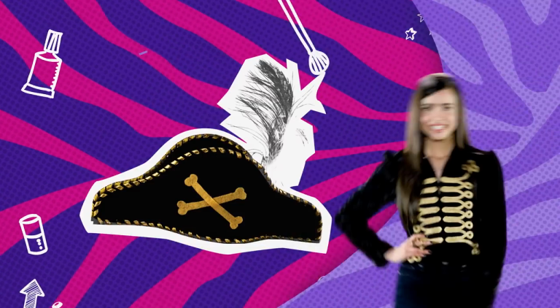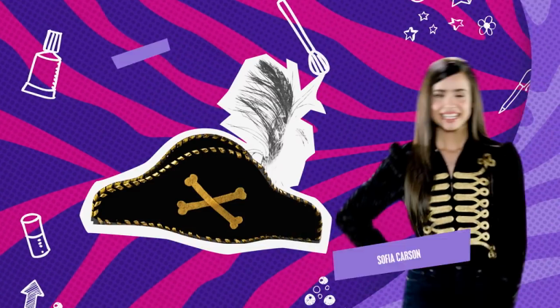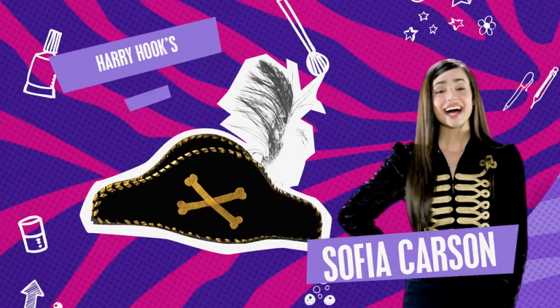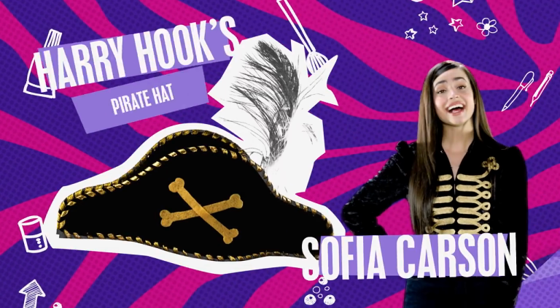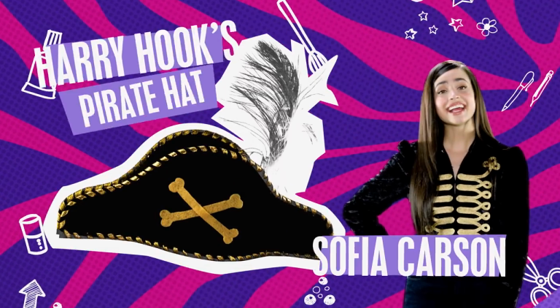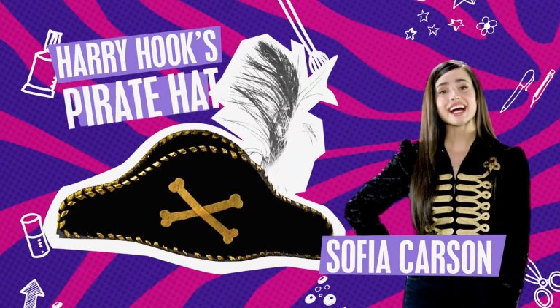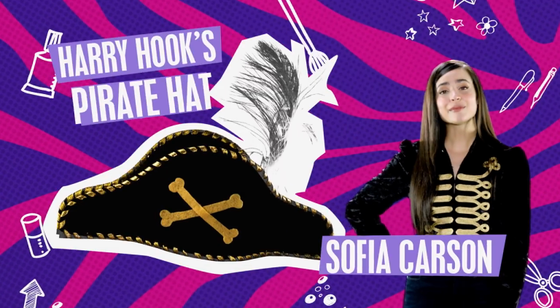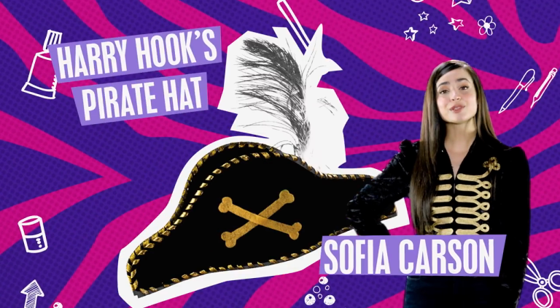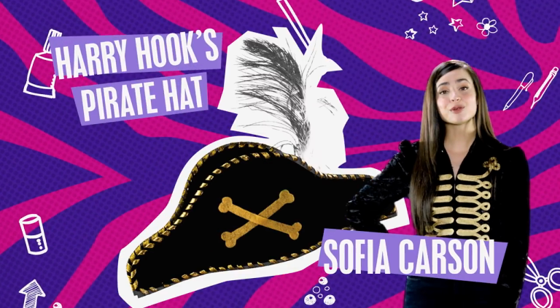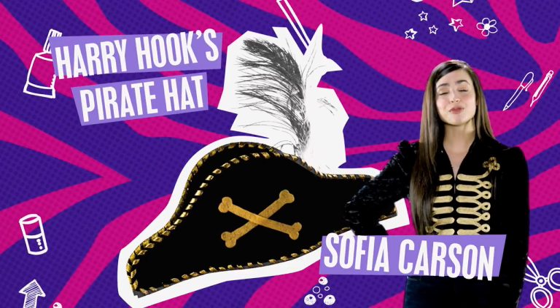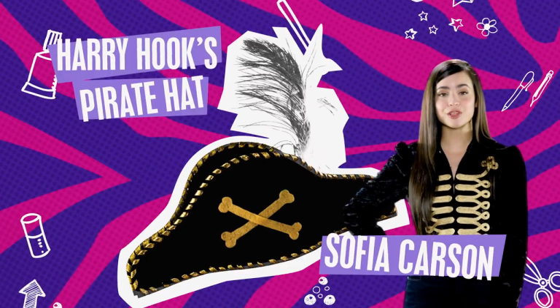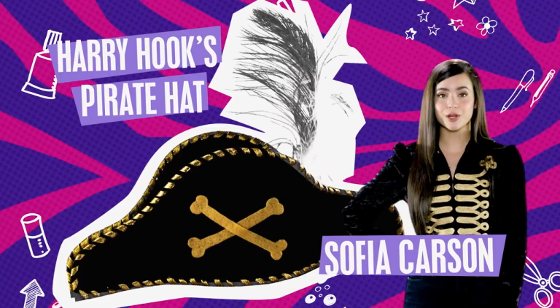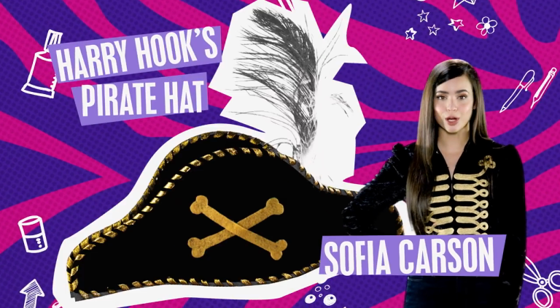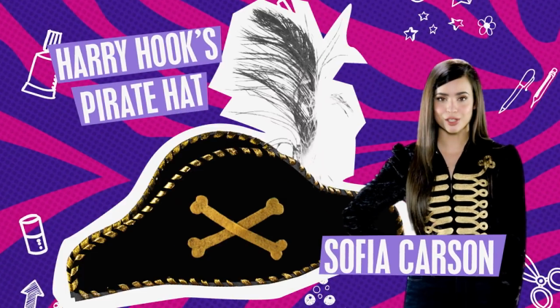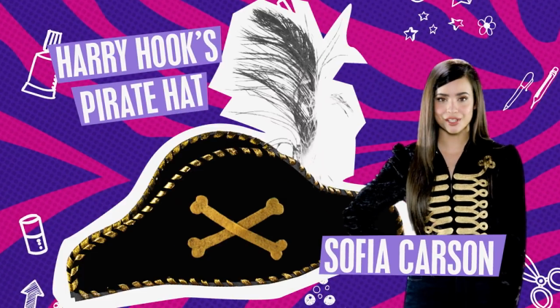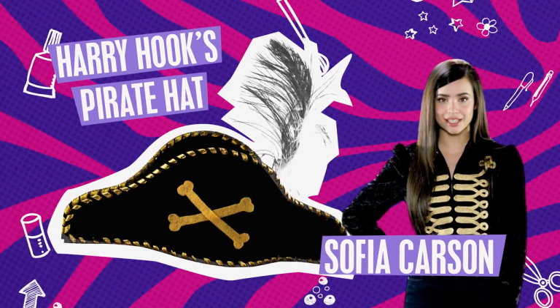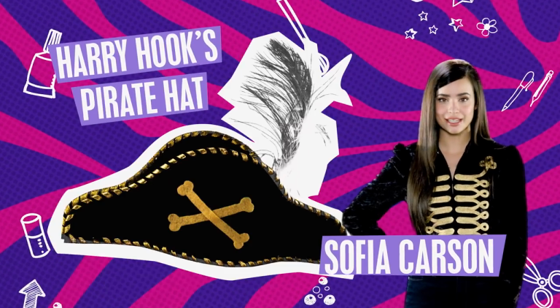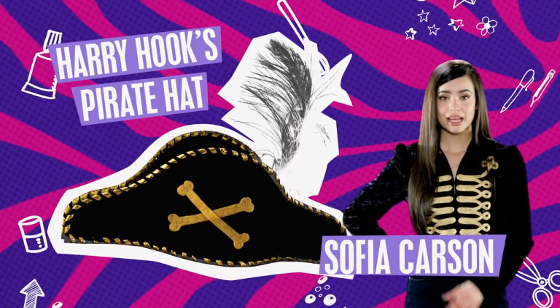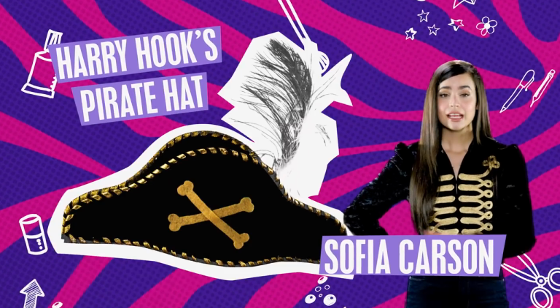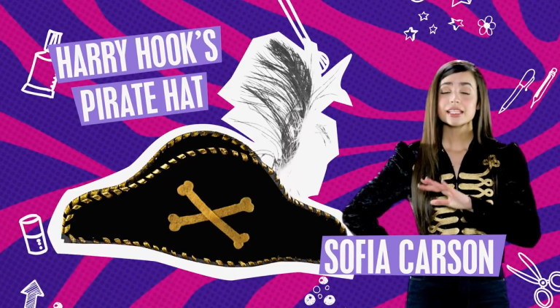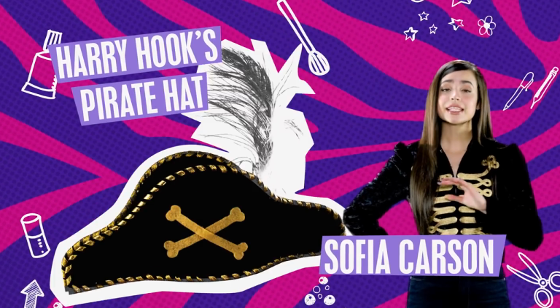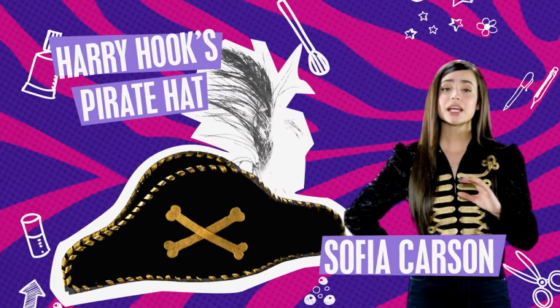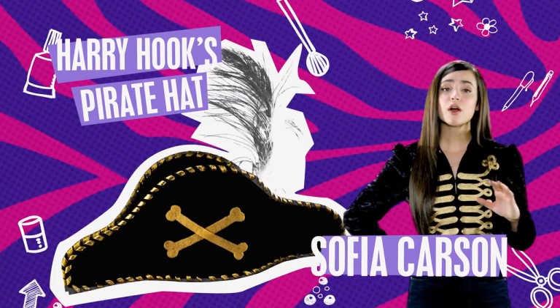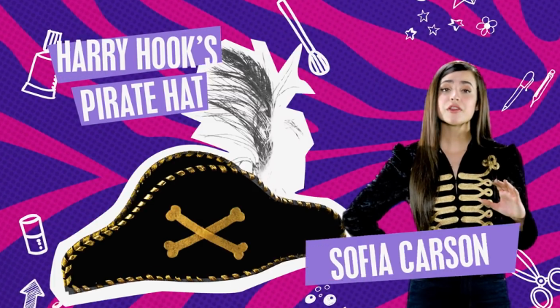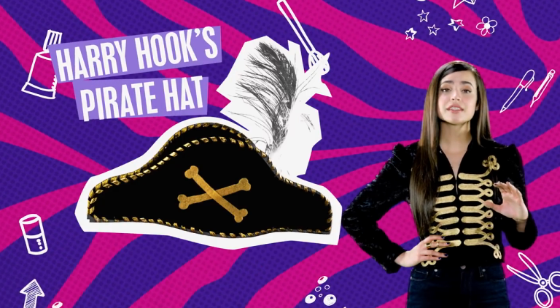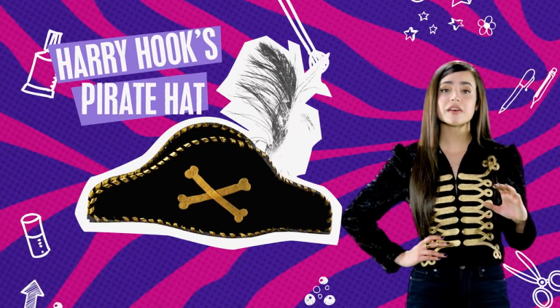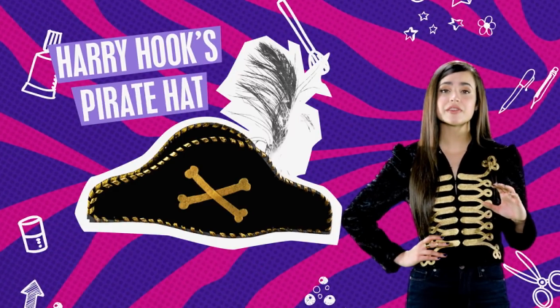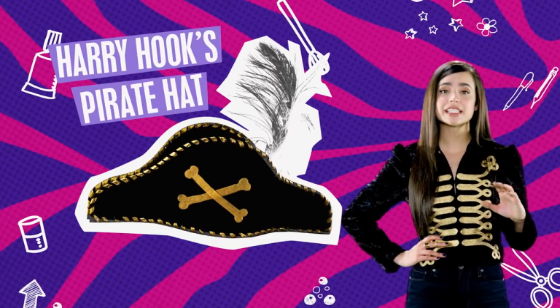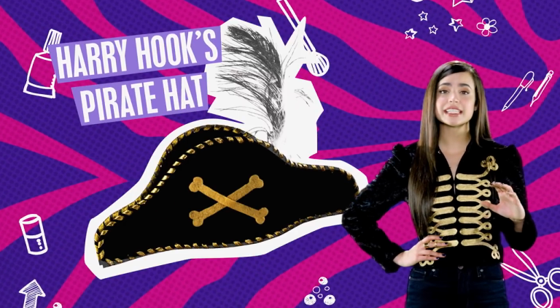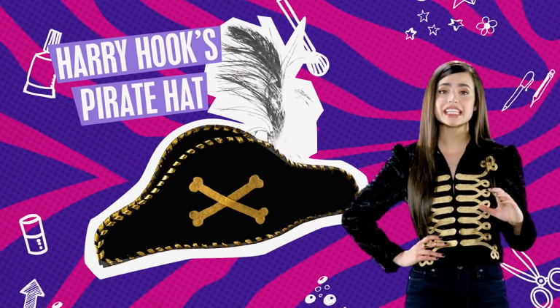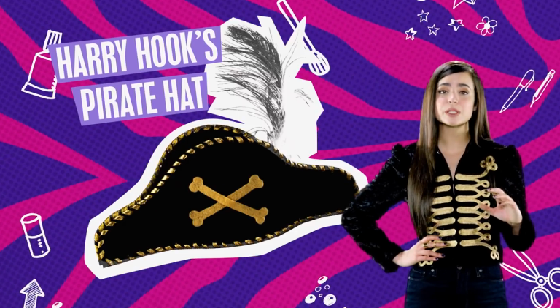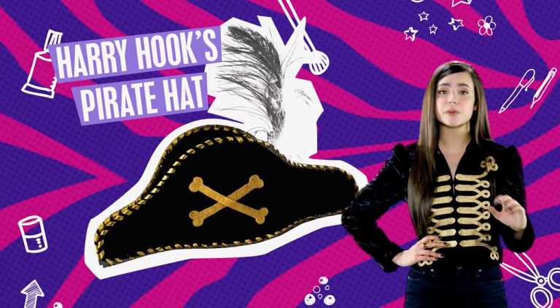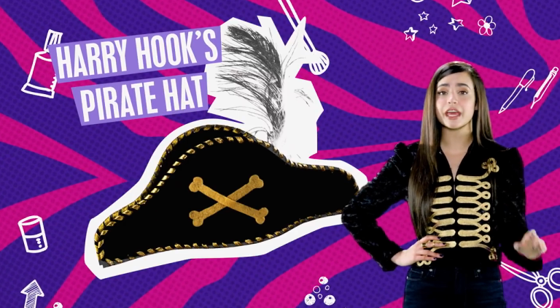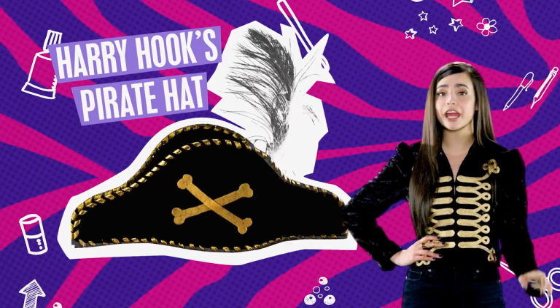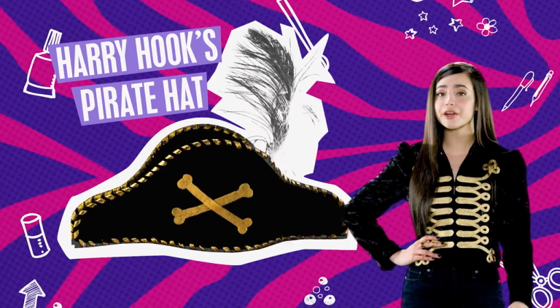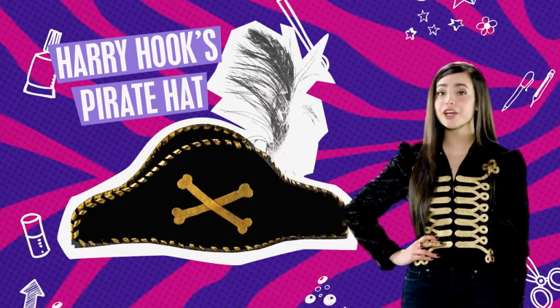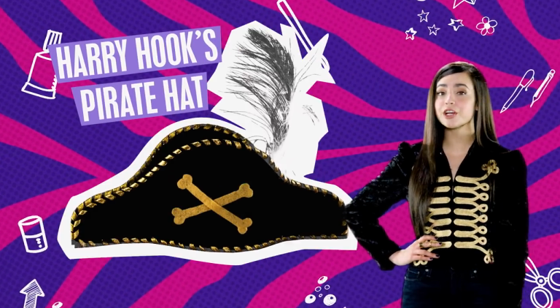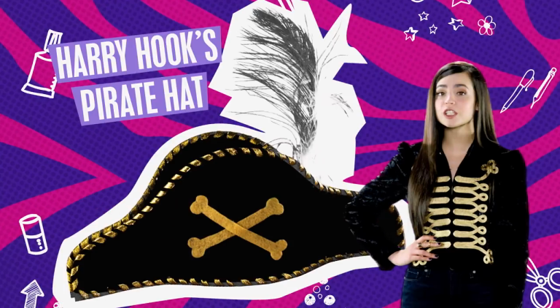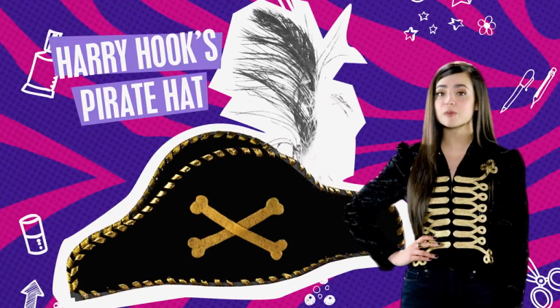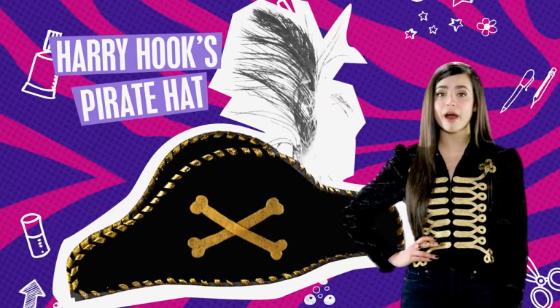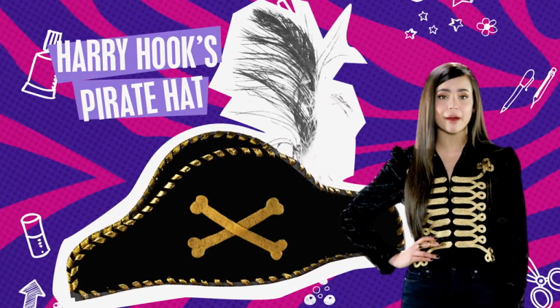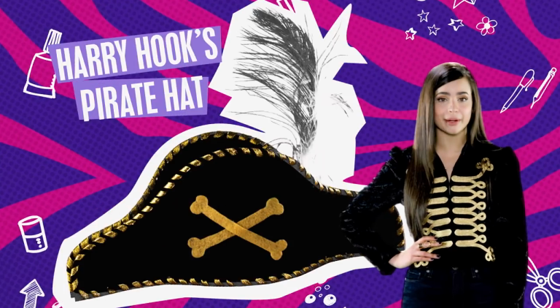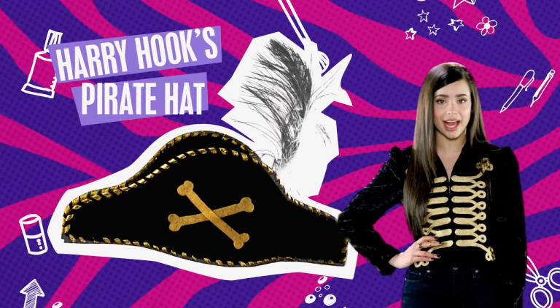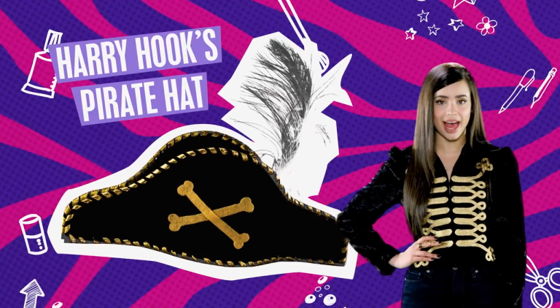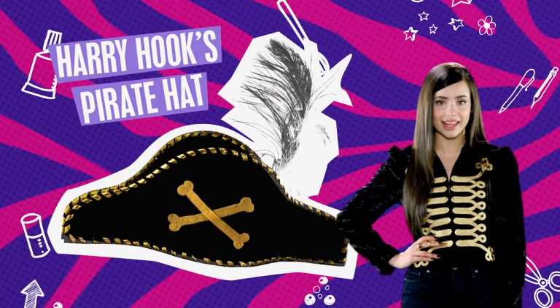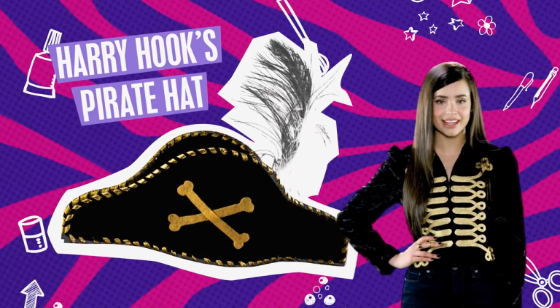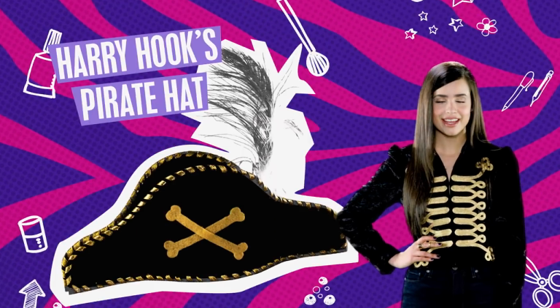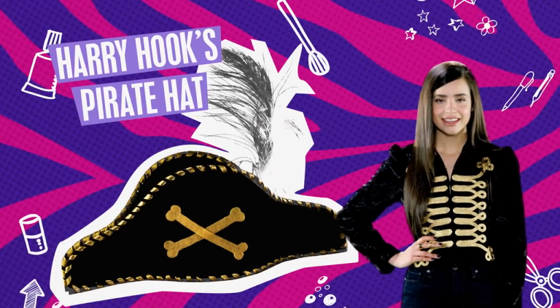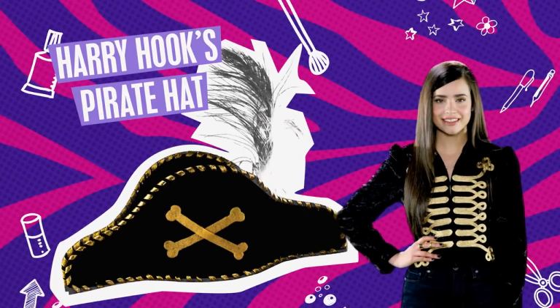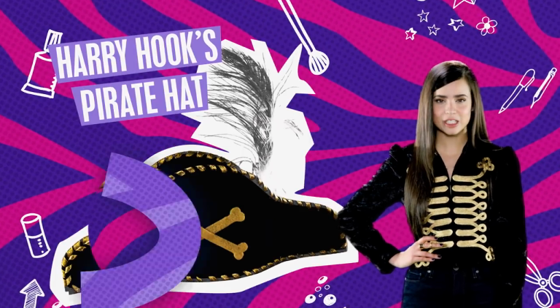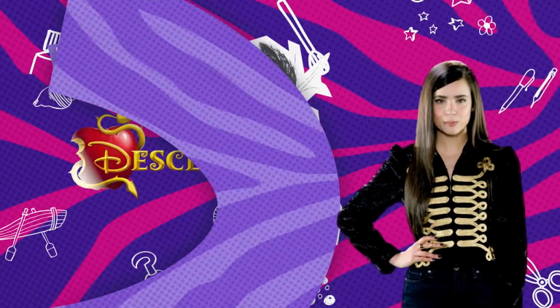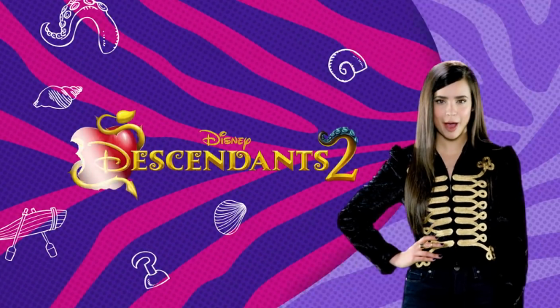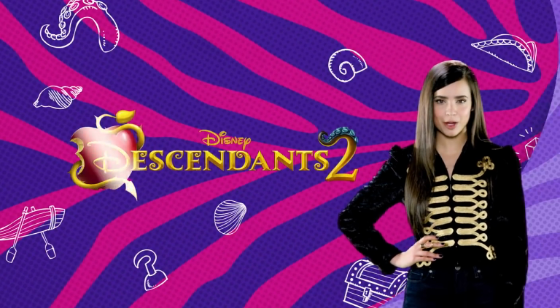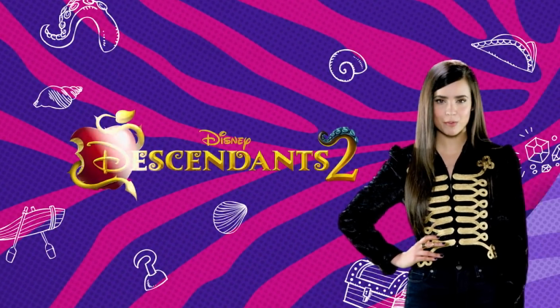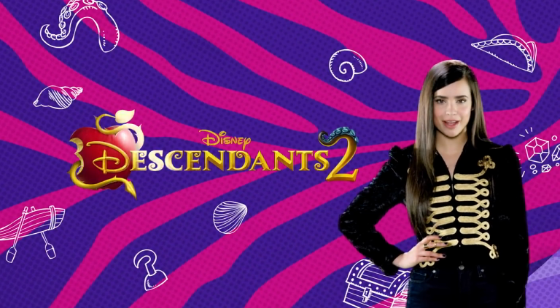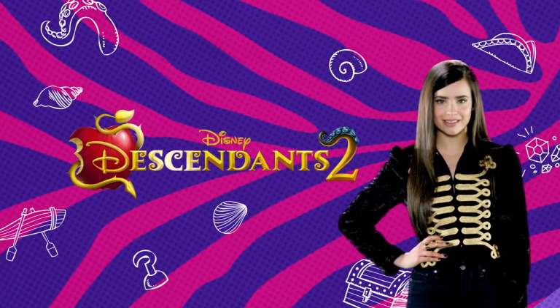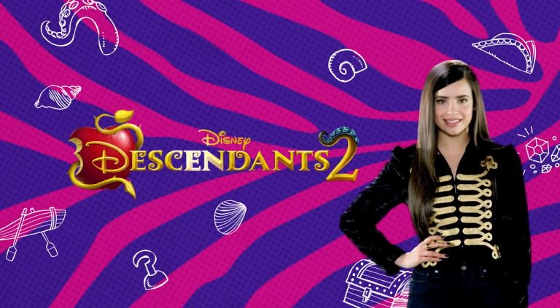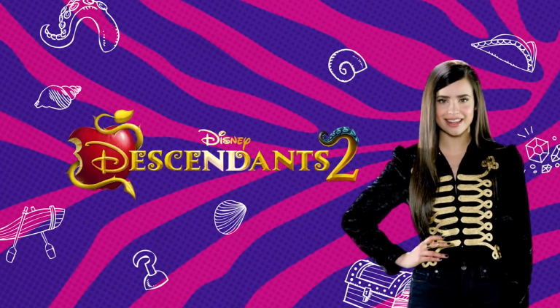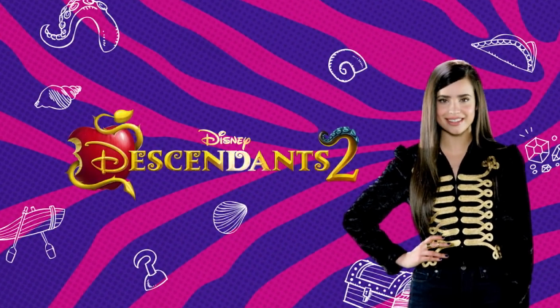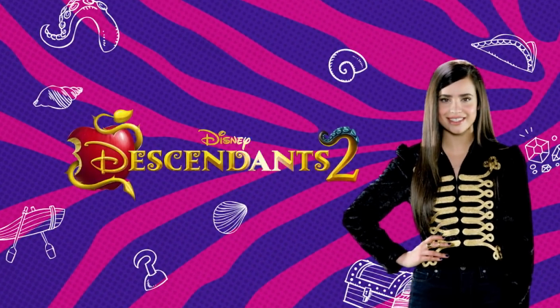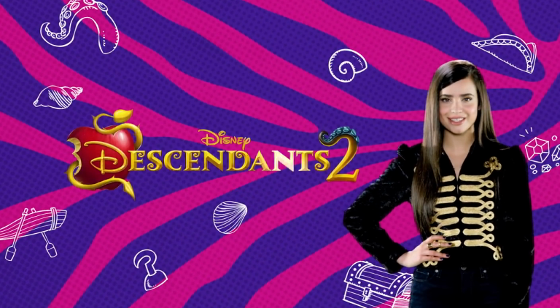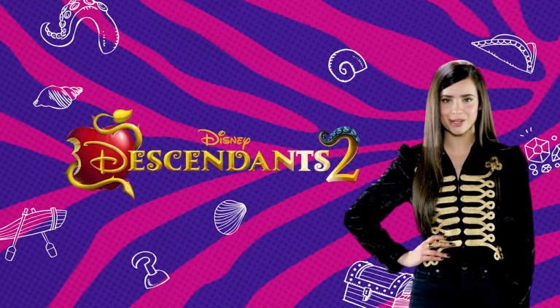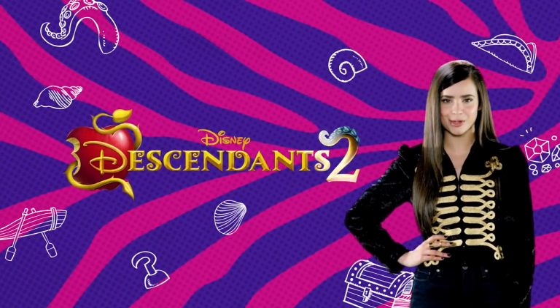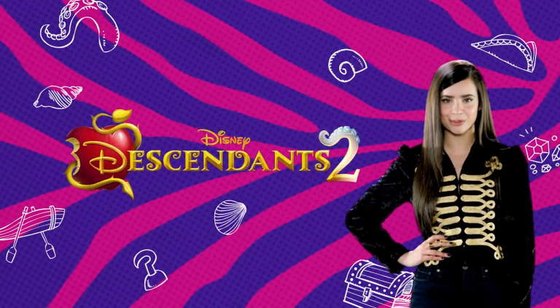Hi, I'm Sophia Carson. Sail the seven seas with Harry Hook's pirate hat, inspired by Descendants 2.